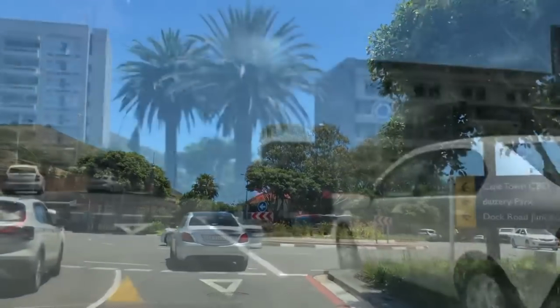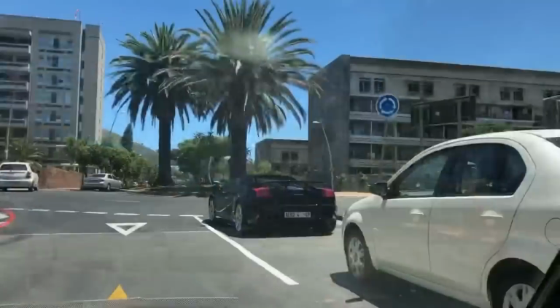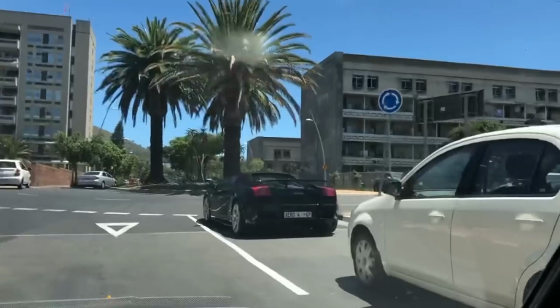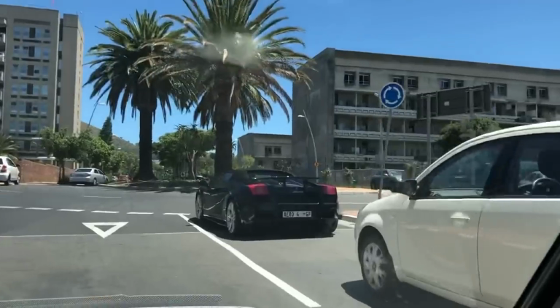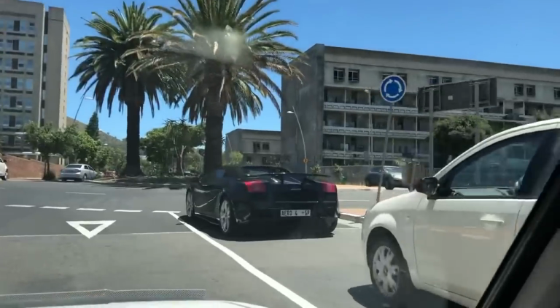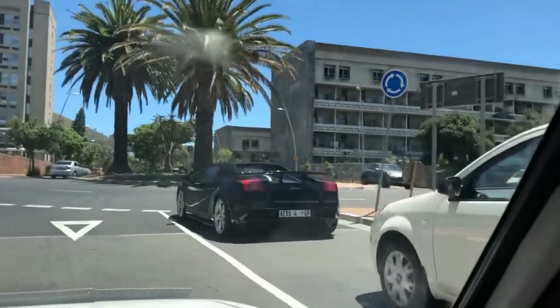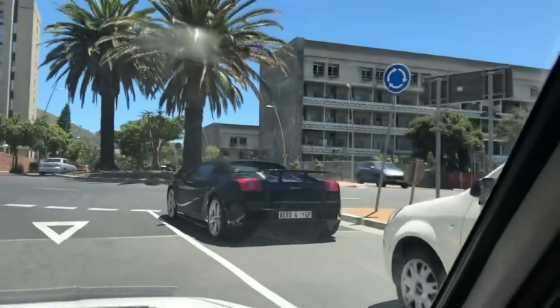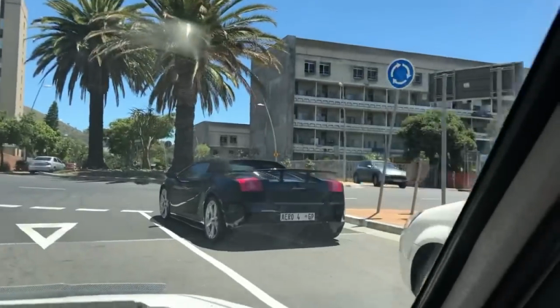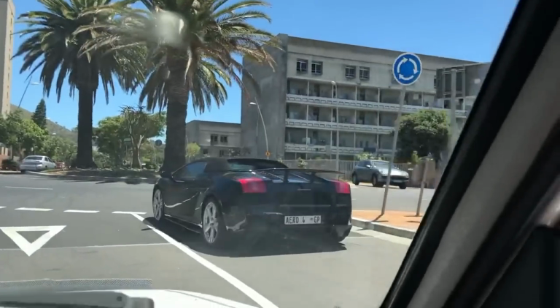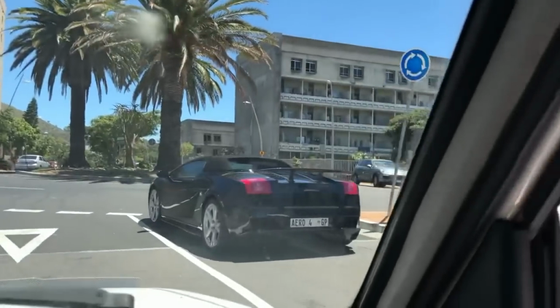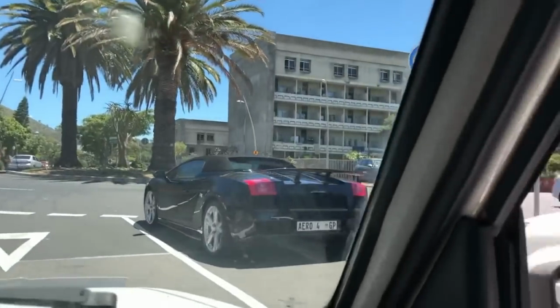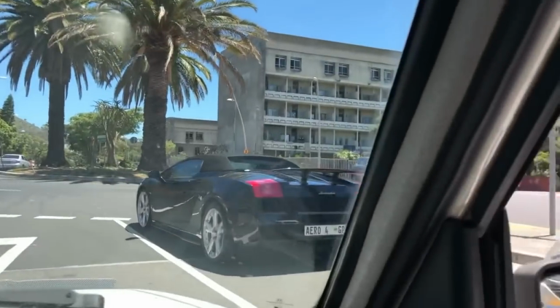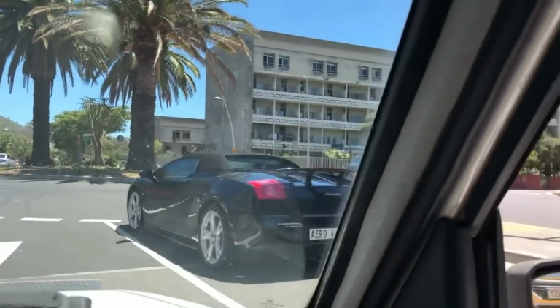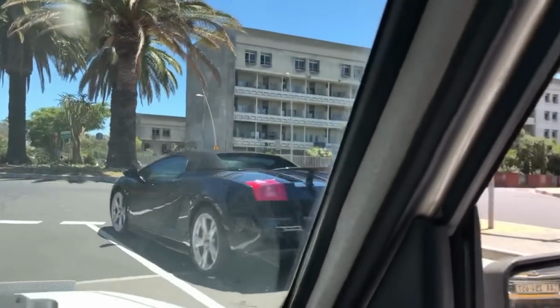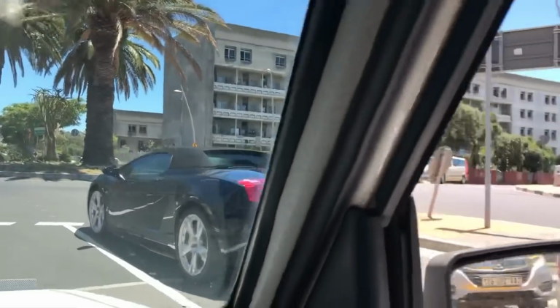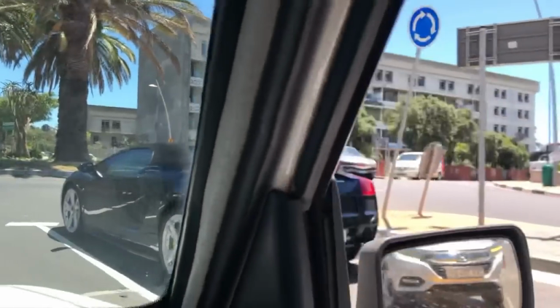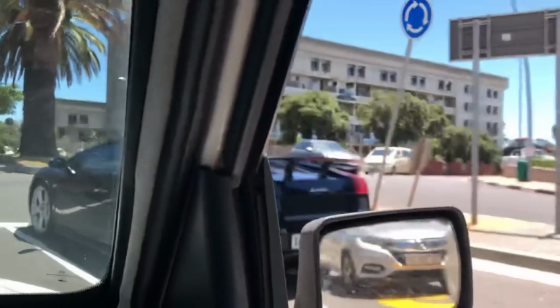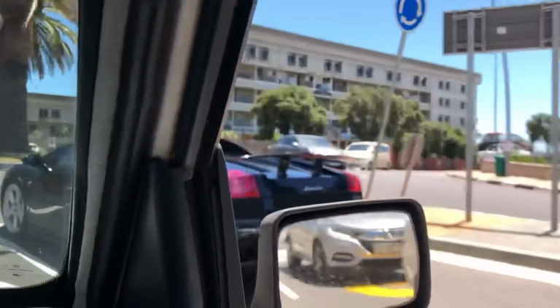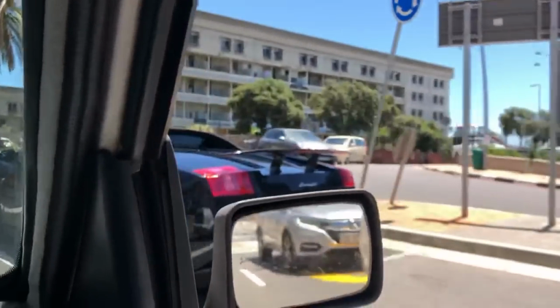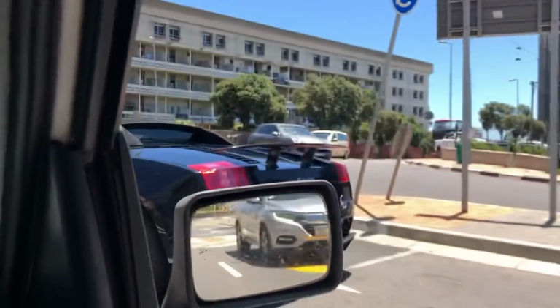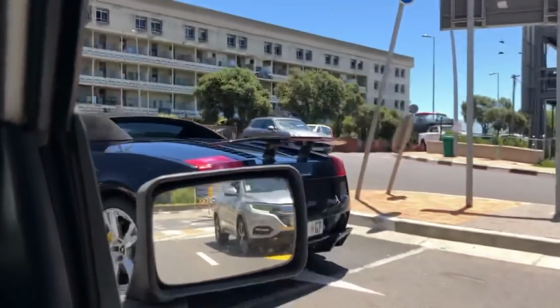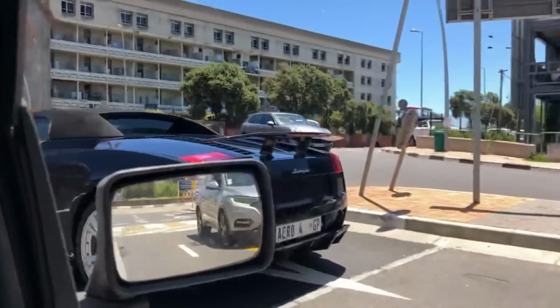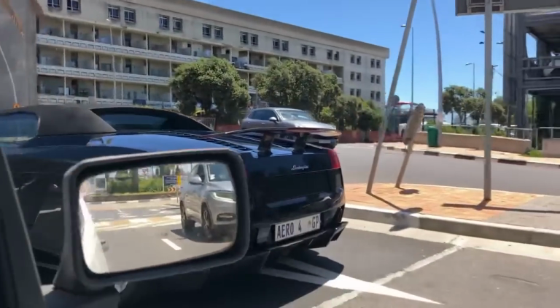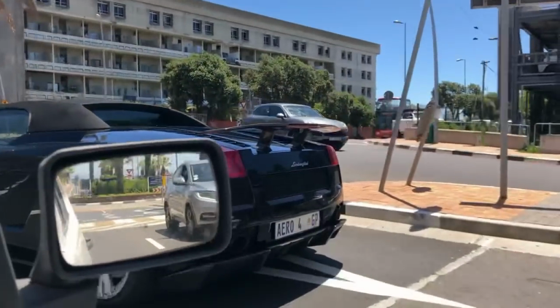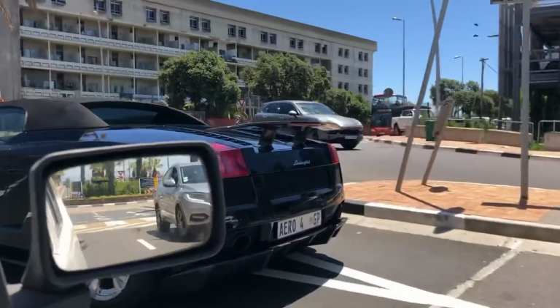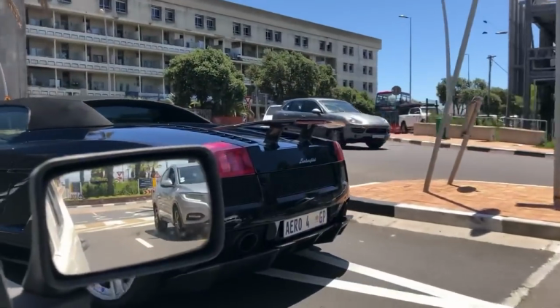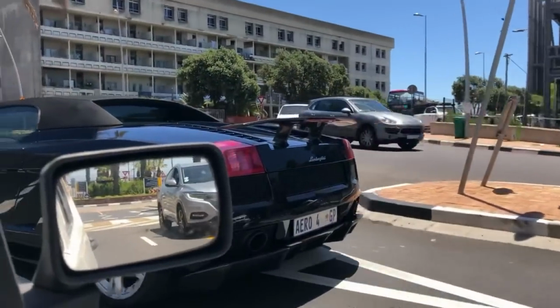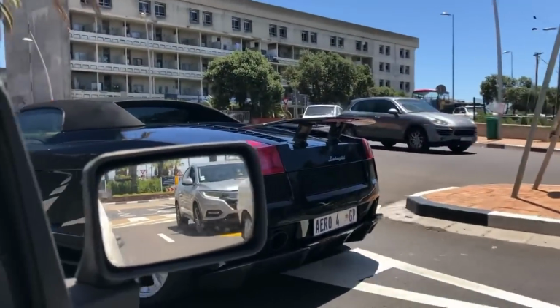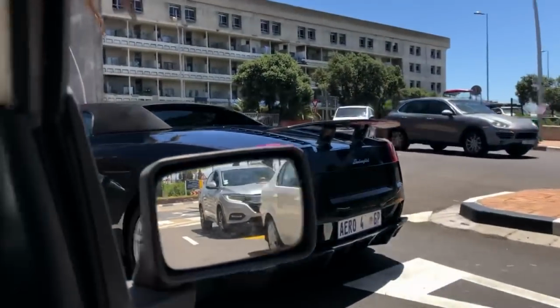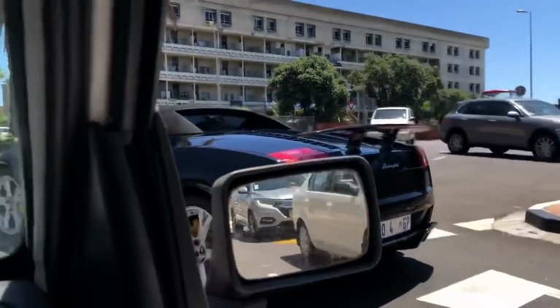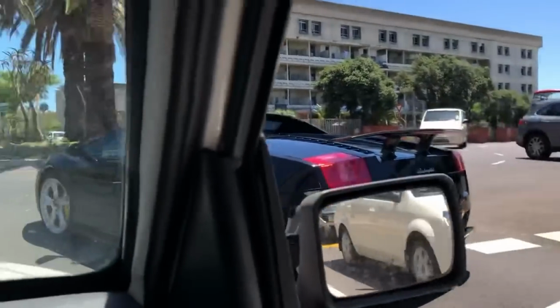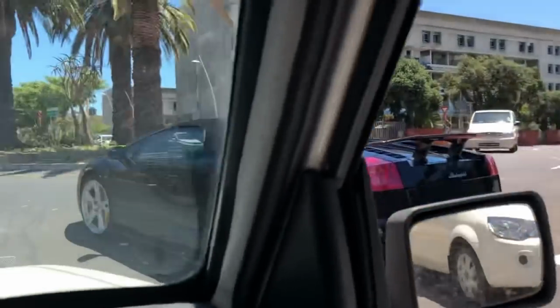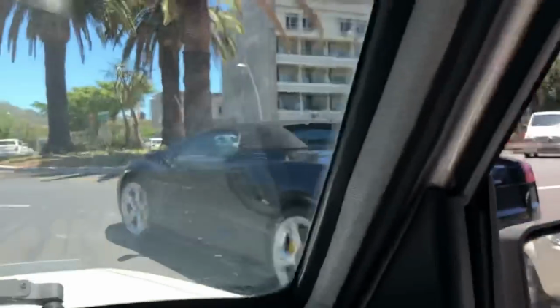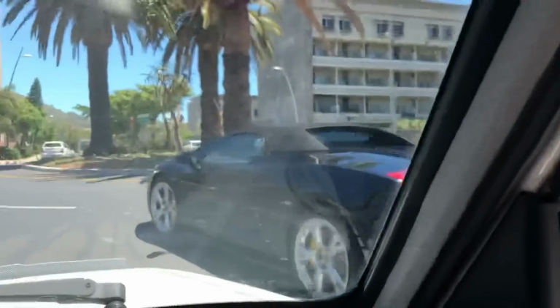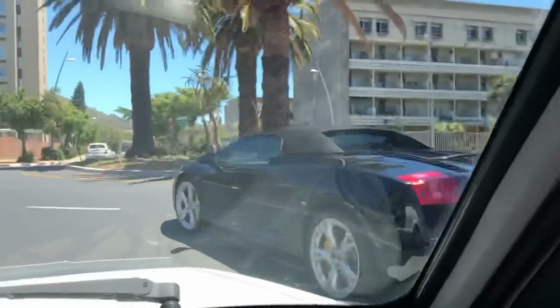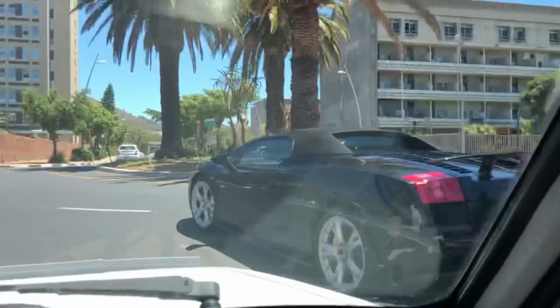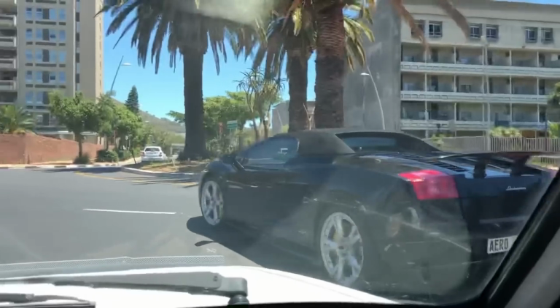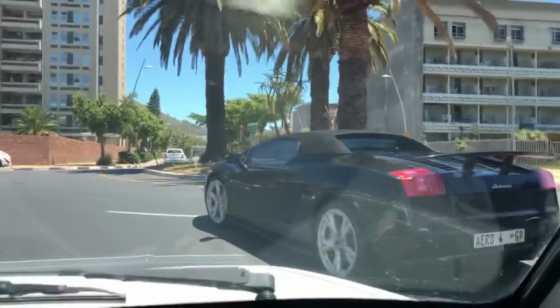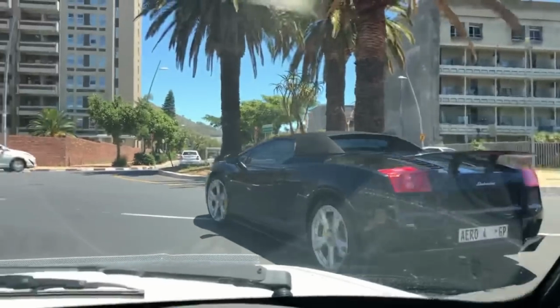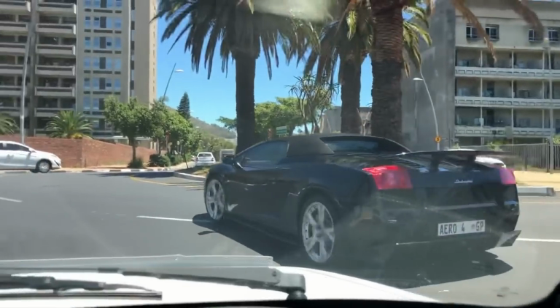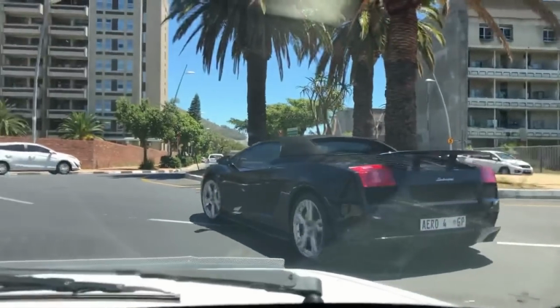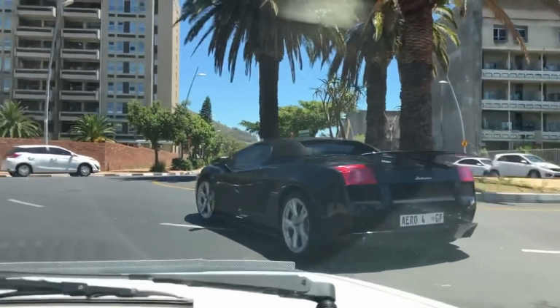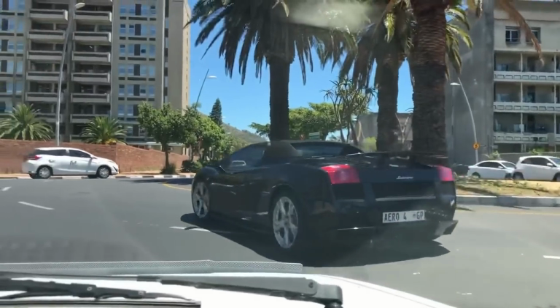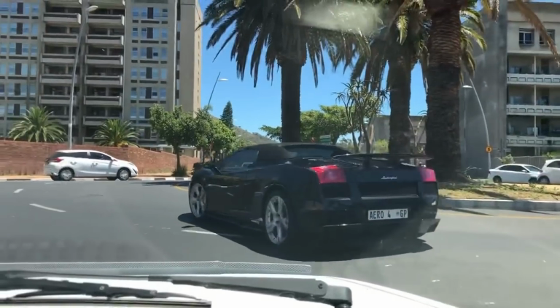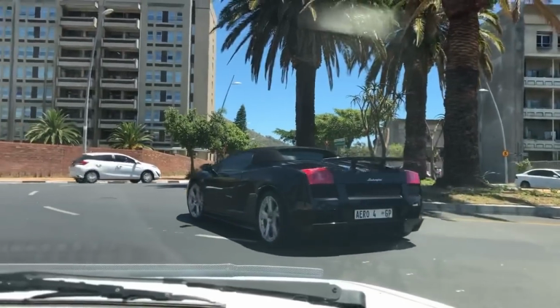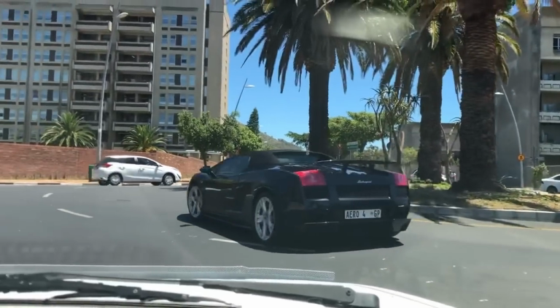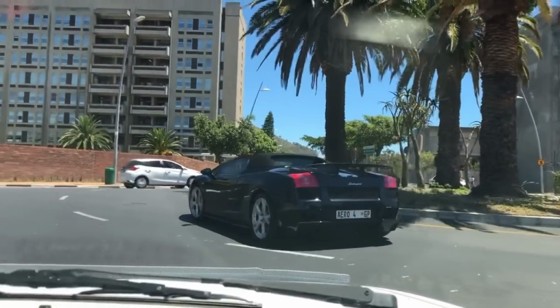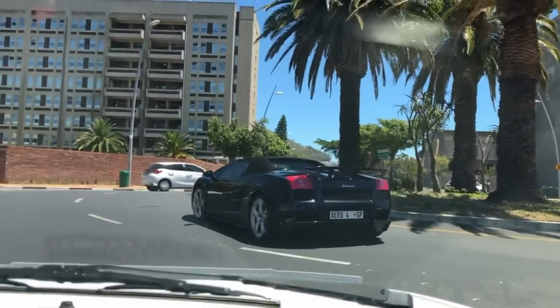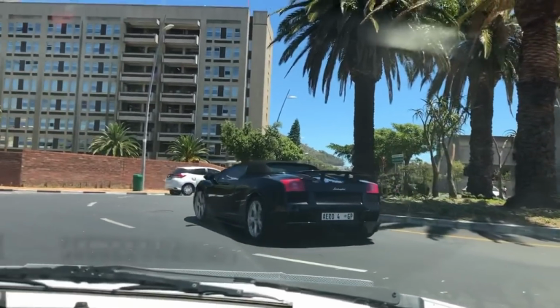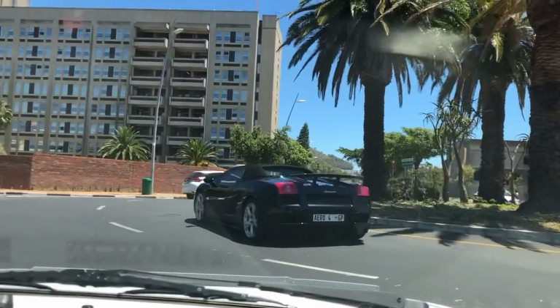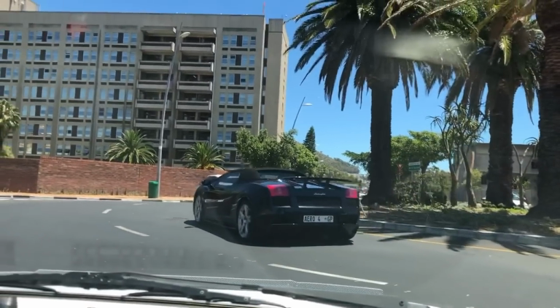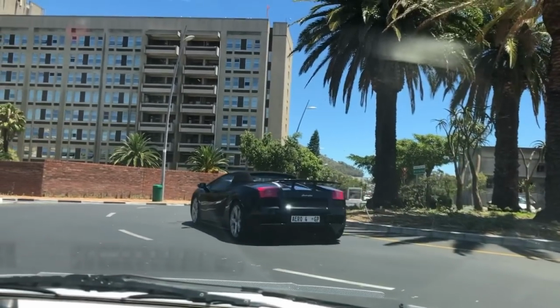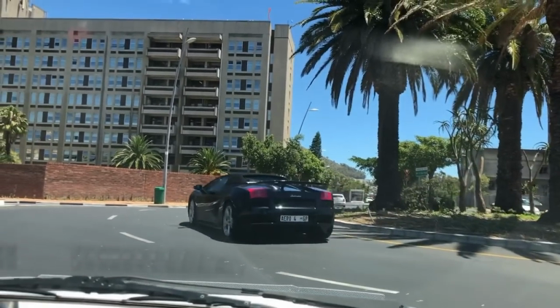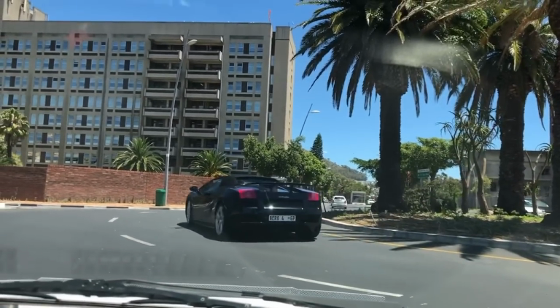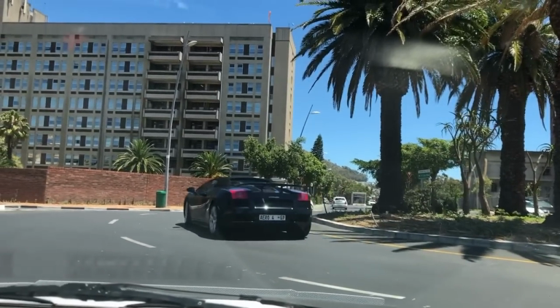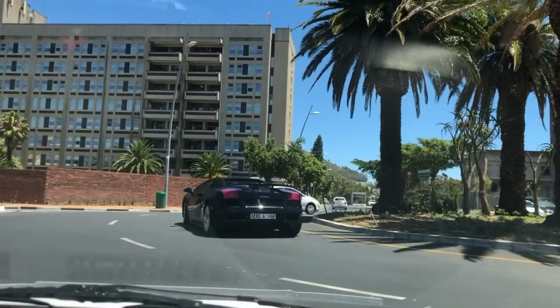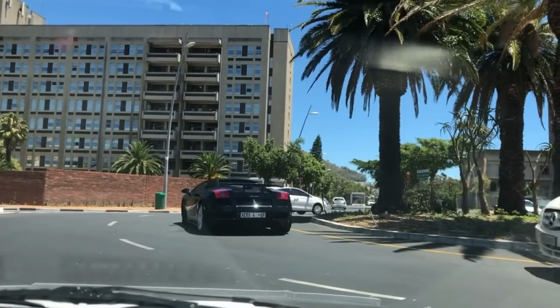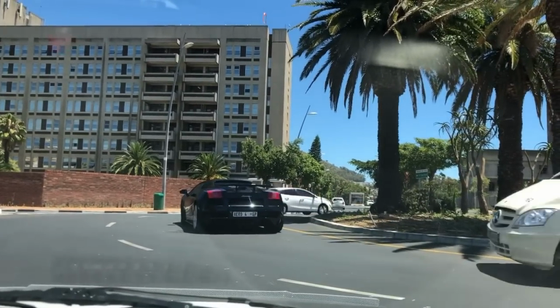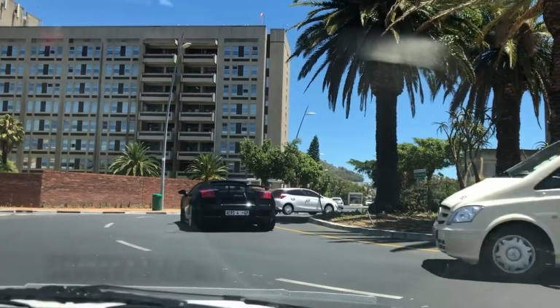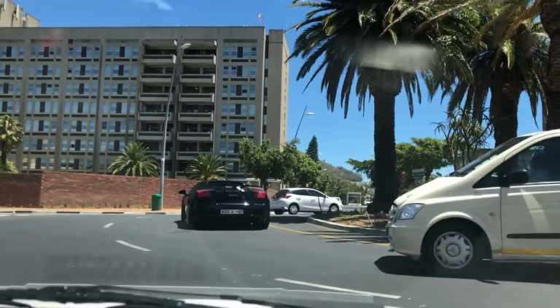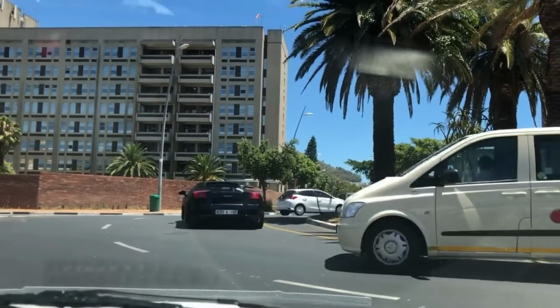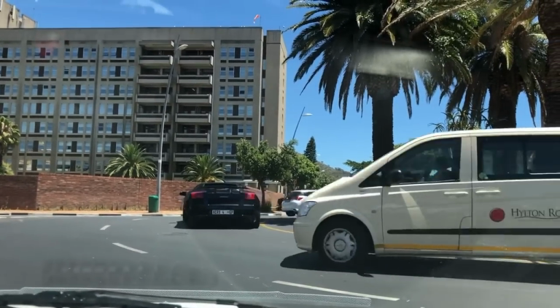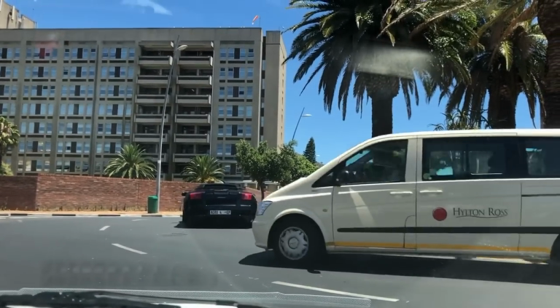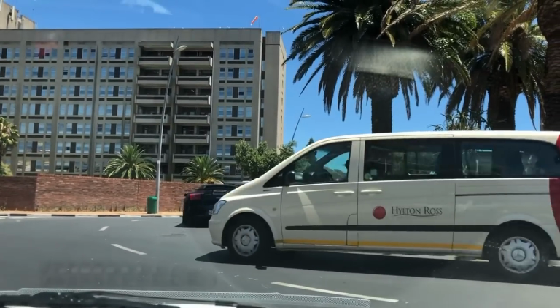Also just come across this Gen 1 Gallardo Spider, looking absolutely lovely there with the Super Leggera wing.